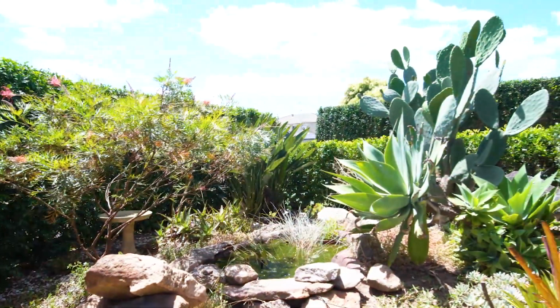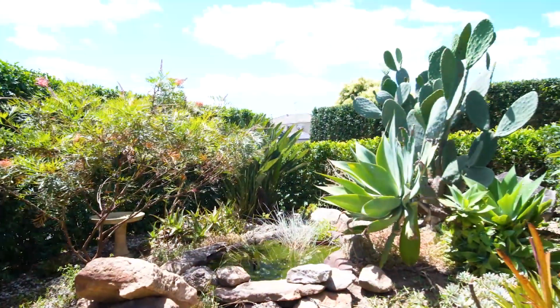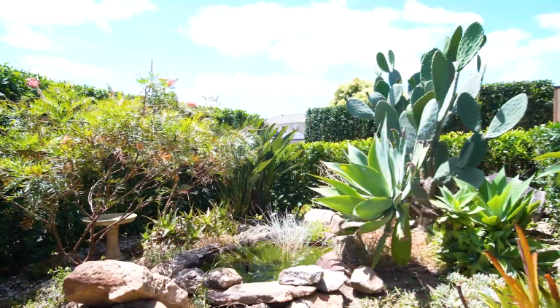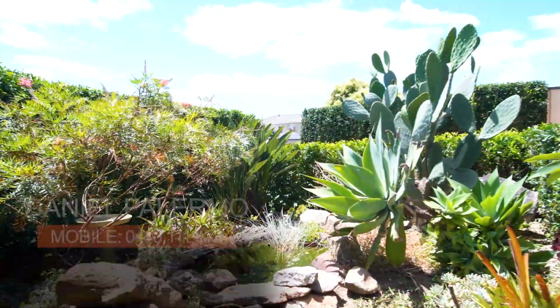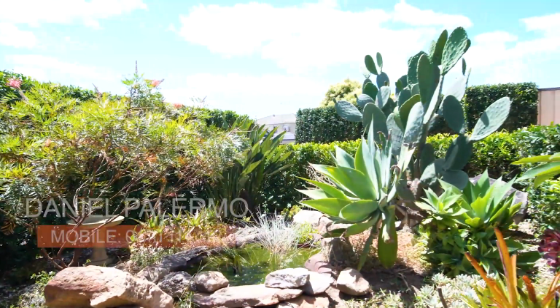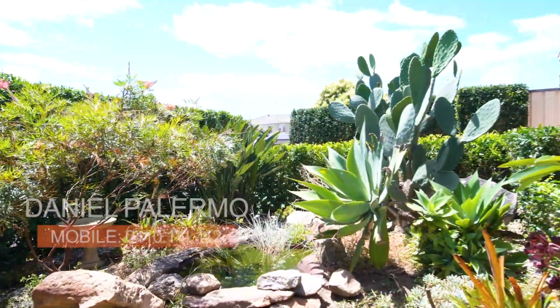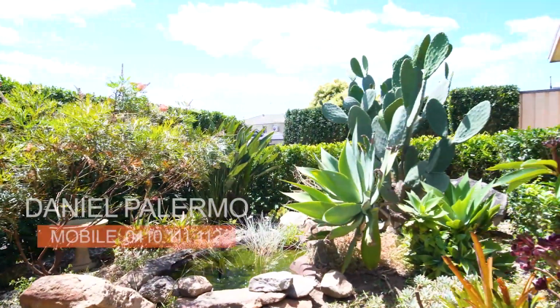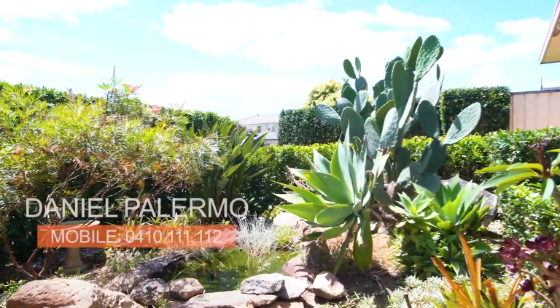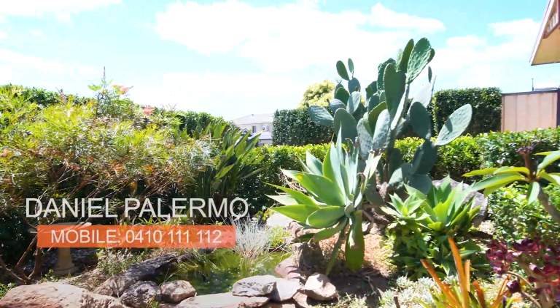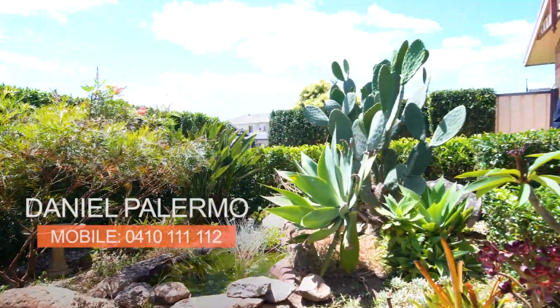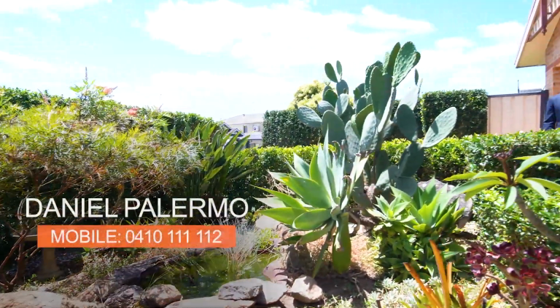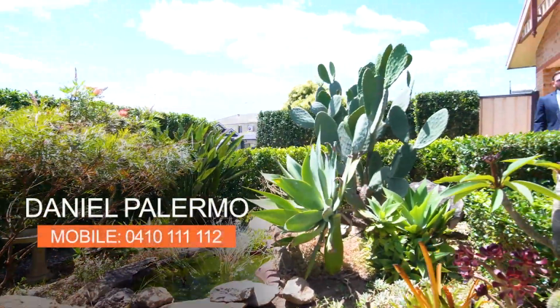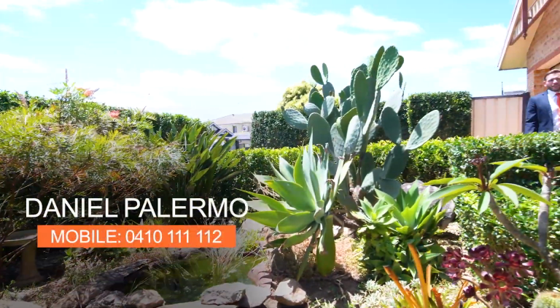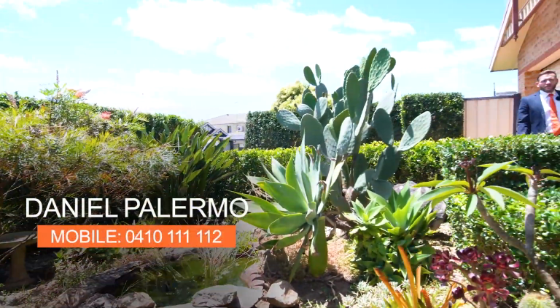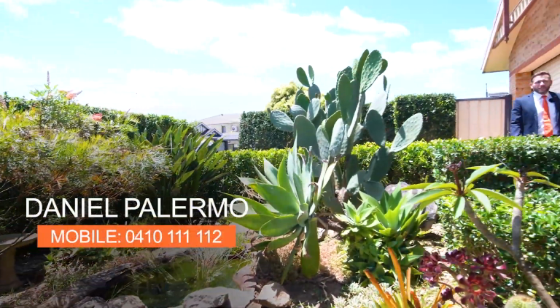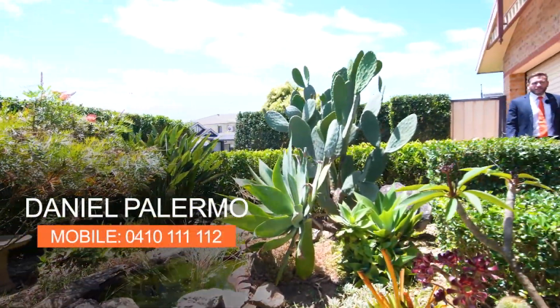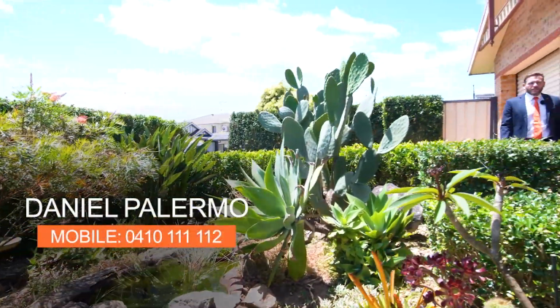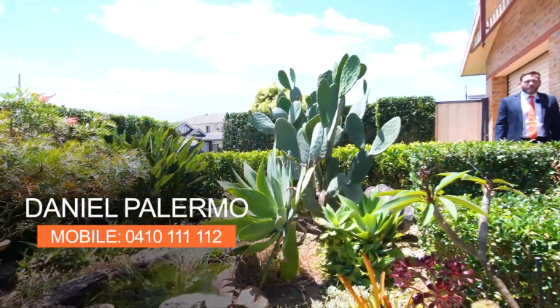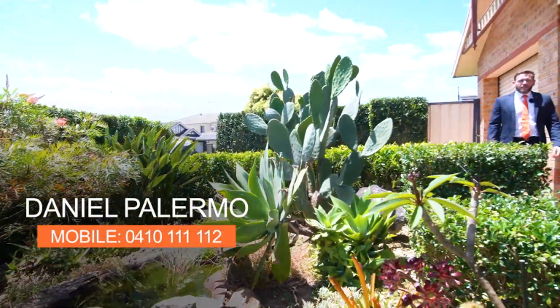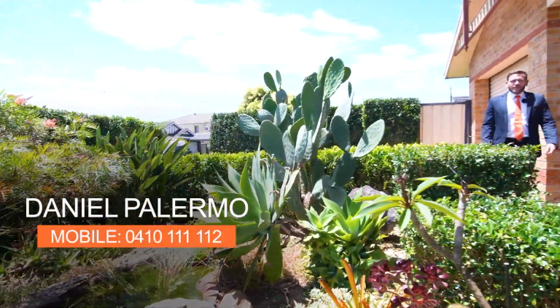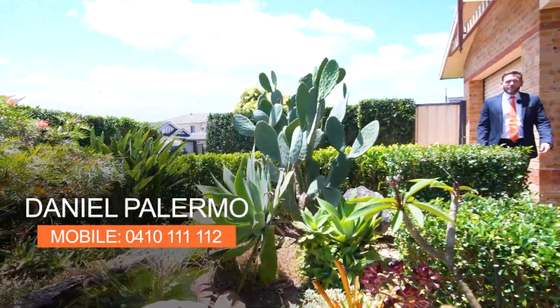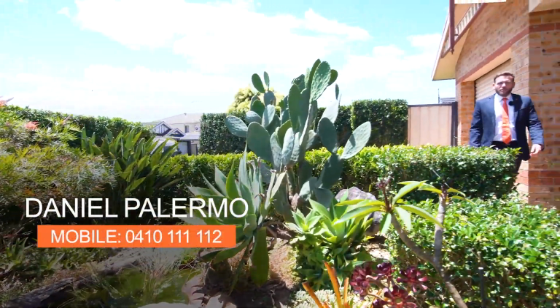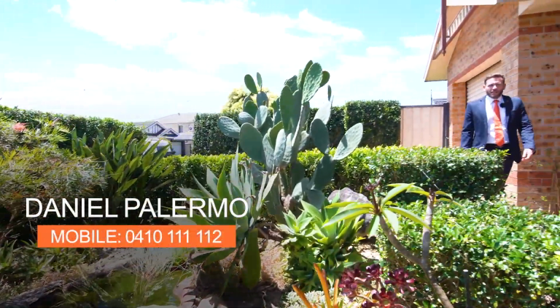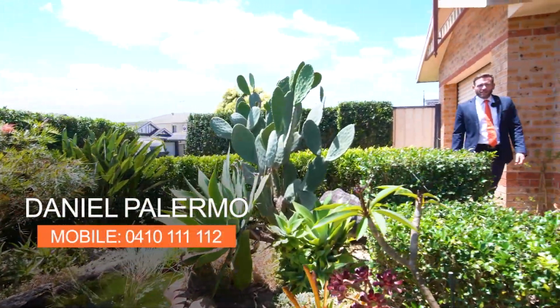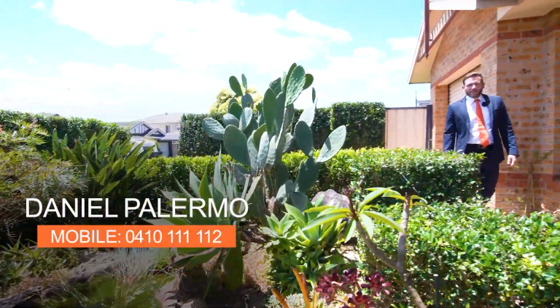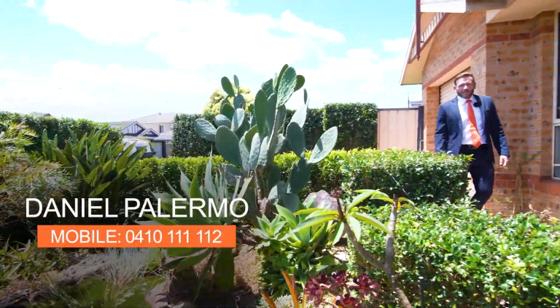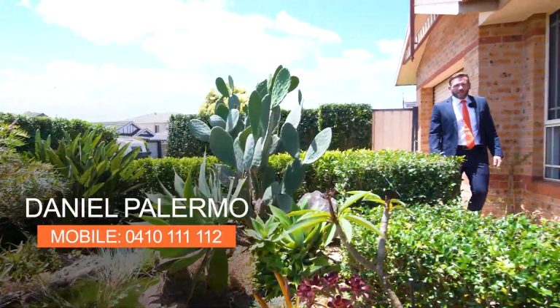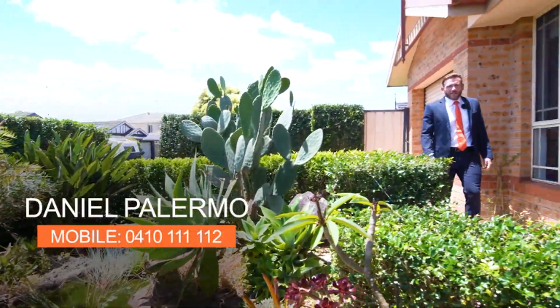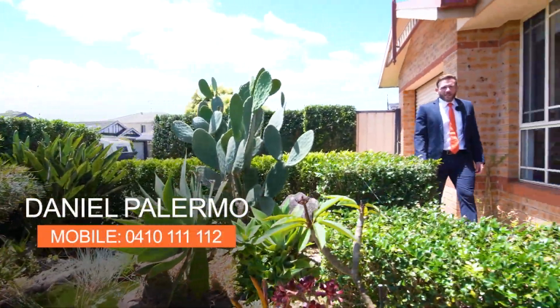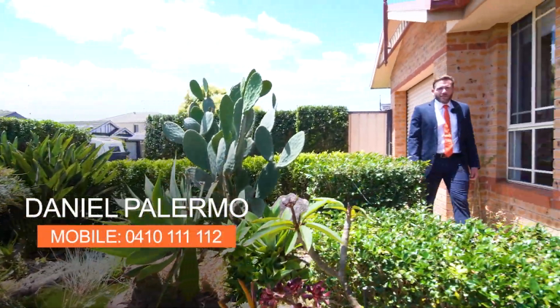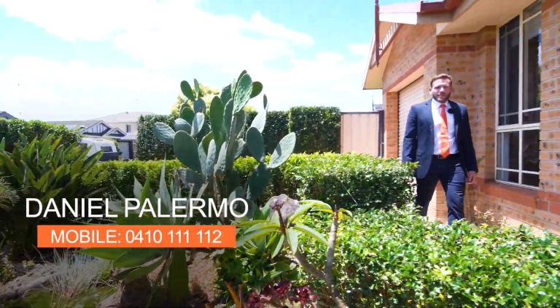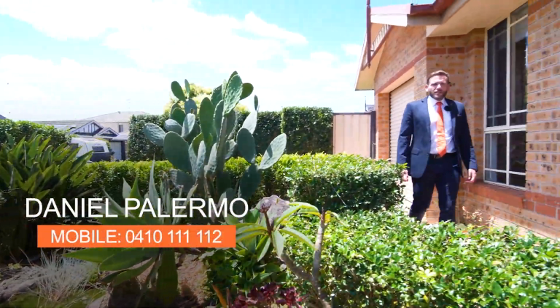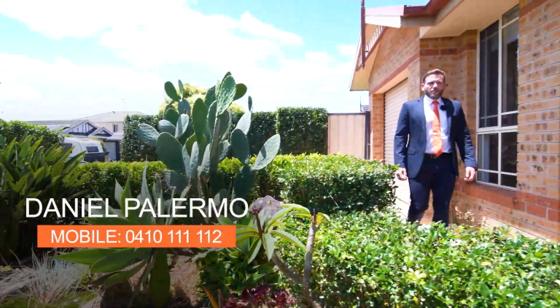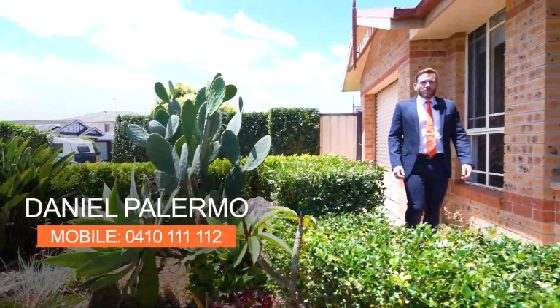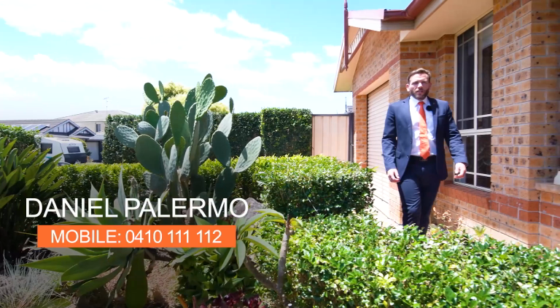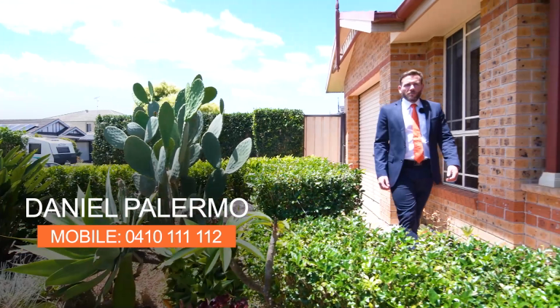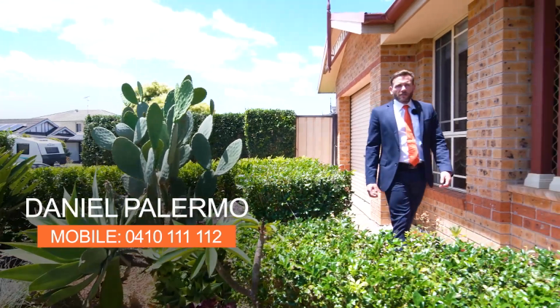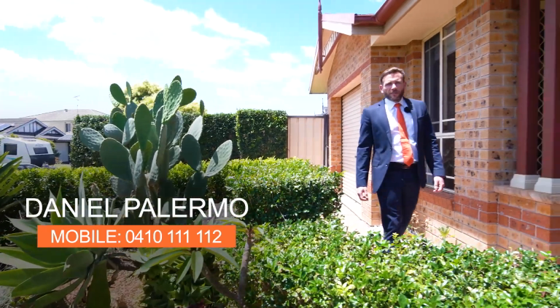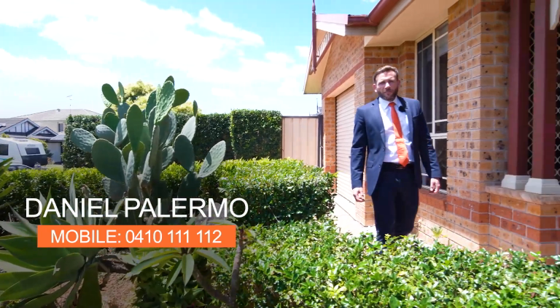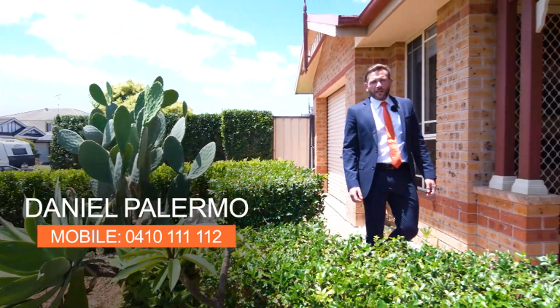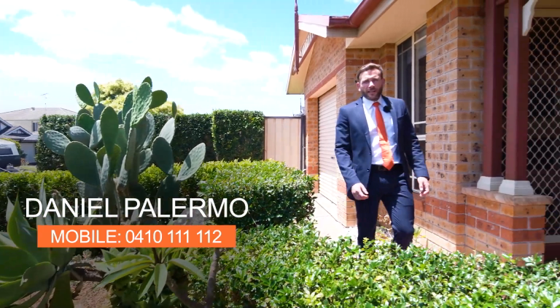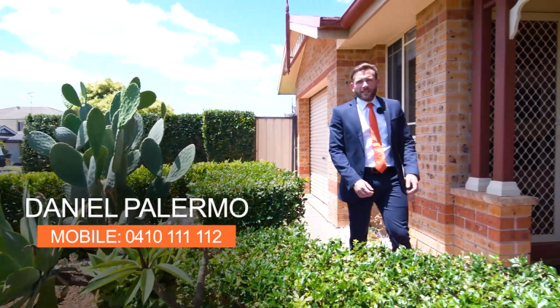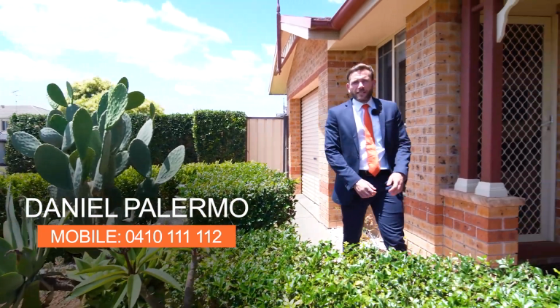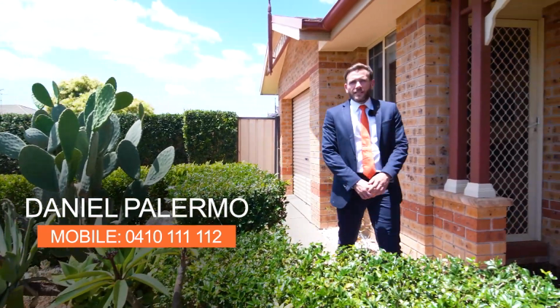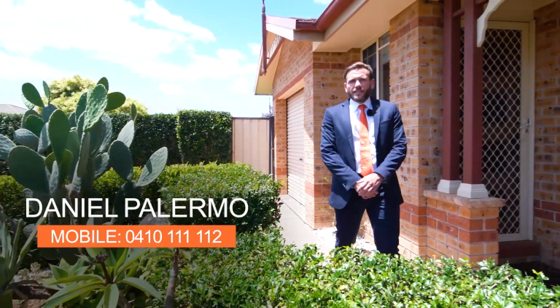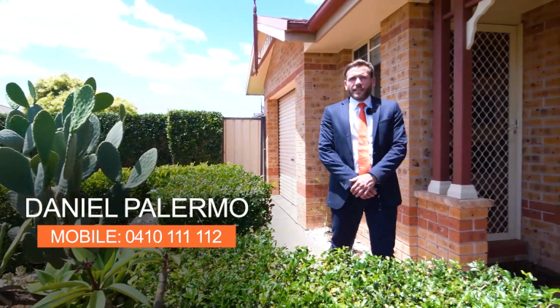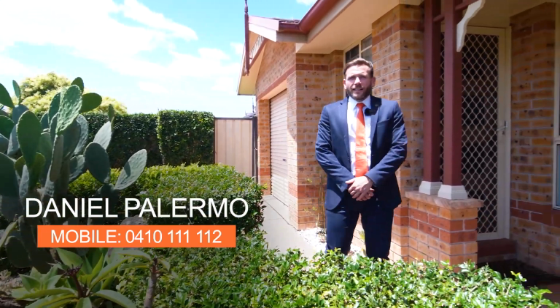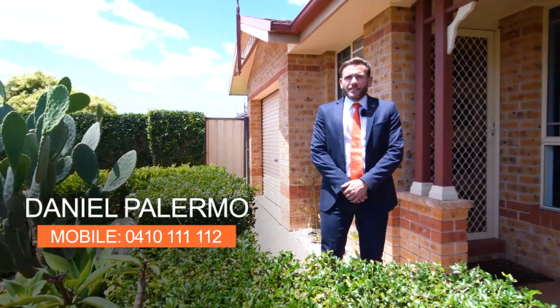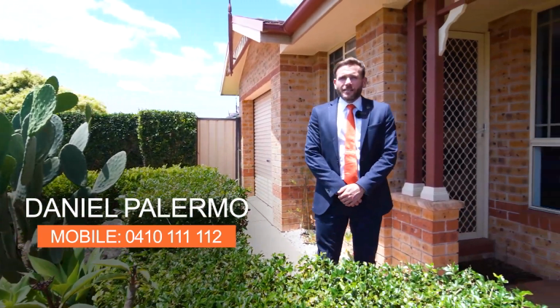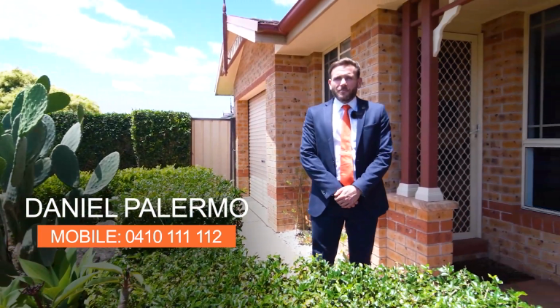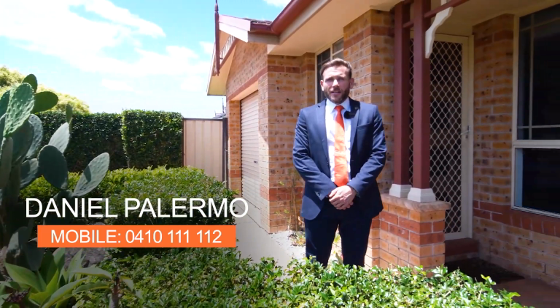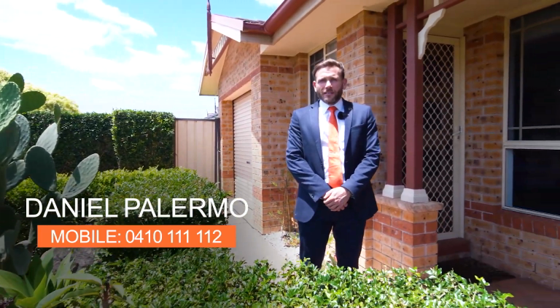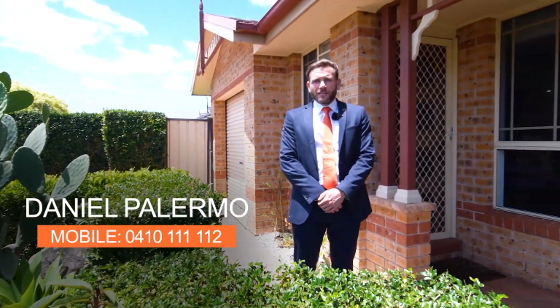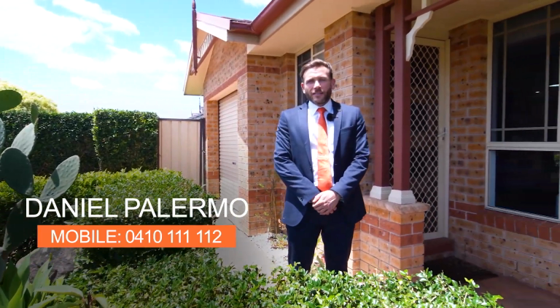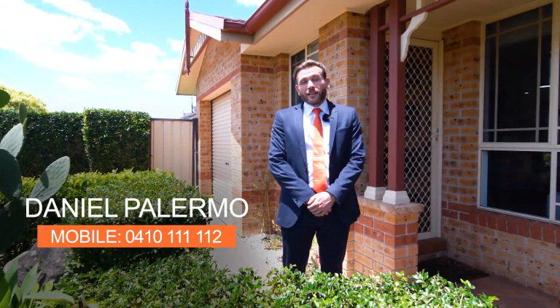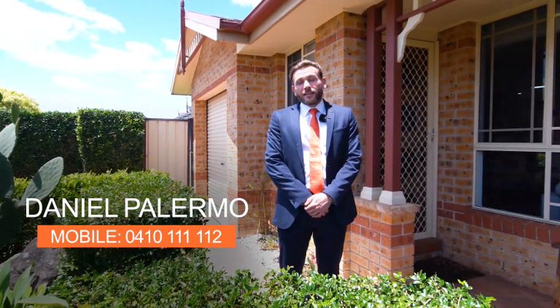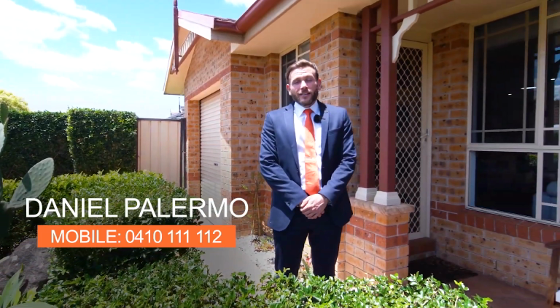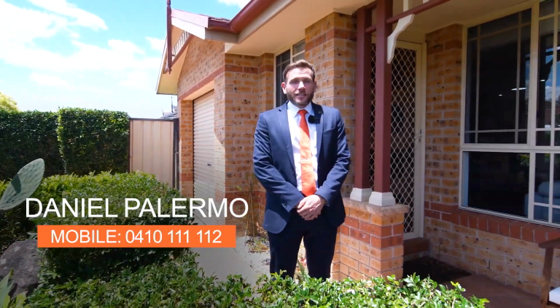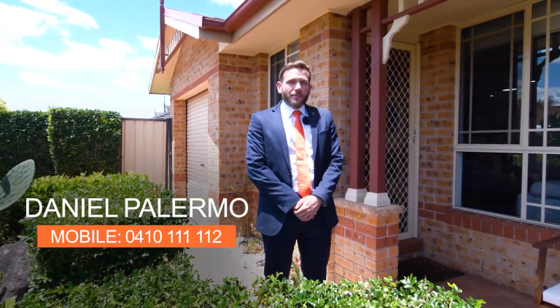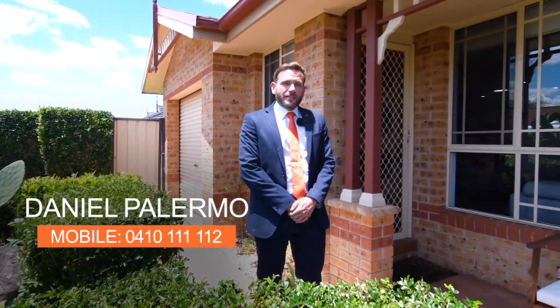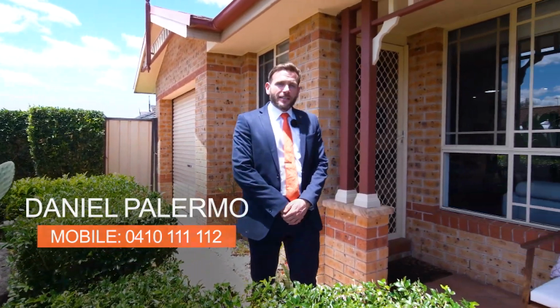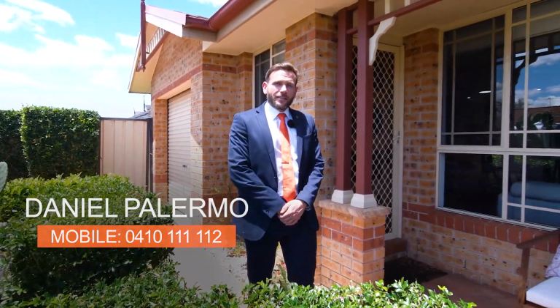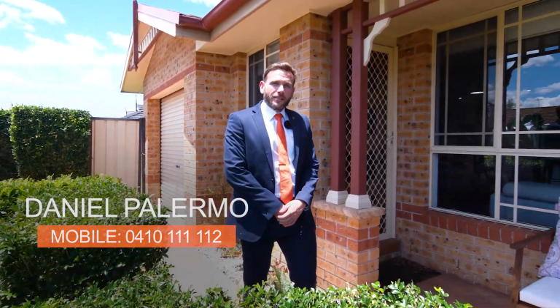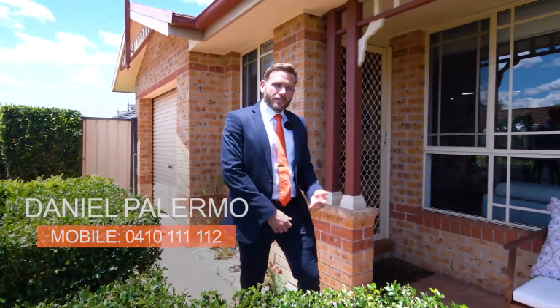Welcome to 8 Paganini Crescent, Claremont Meadows. I'm Daniel Palermo from One Agency, Cadden St Mary's. Let's go in and take a look.